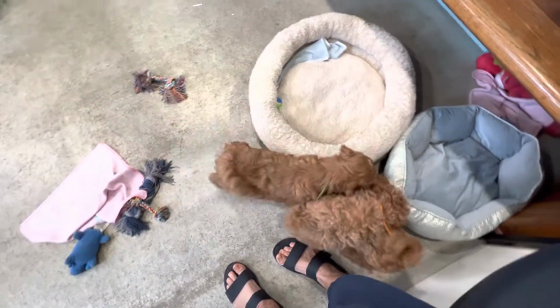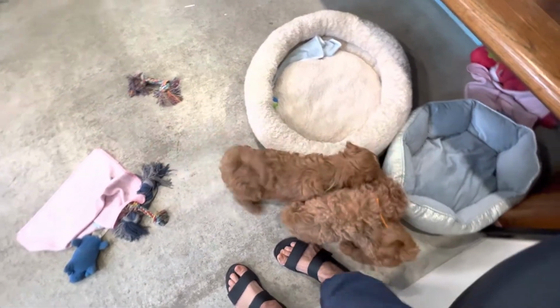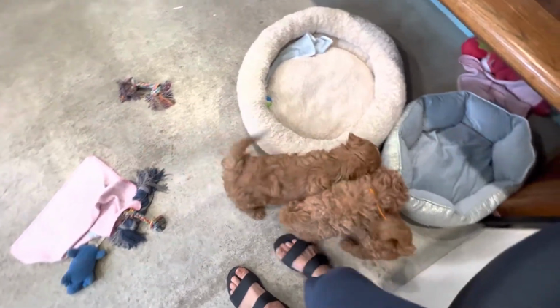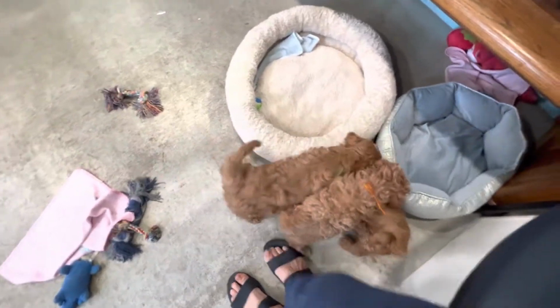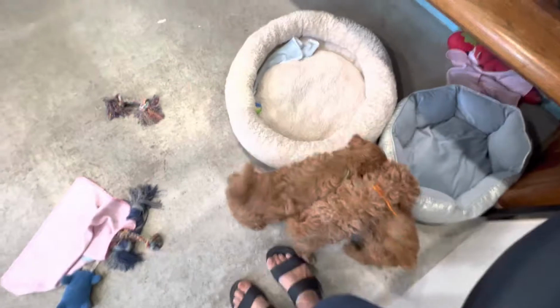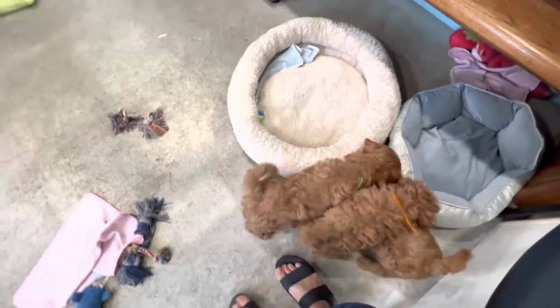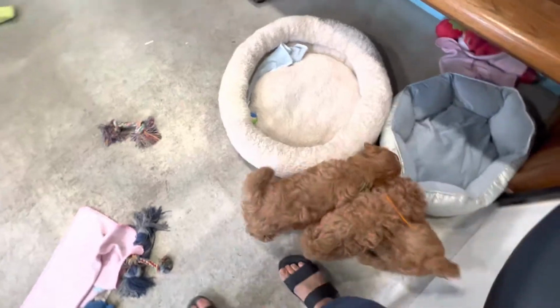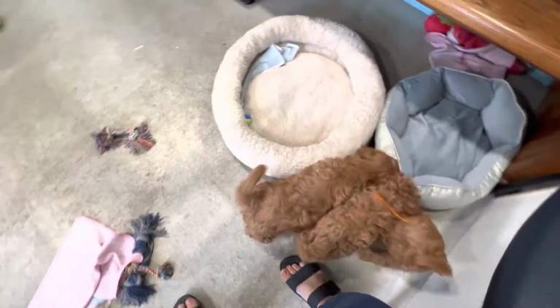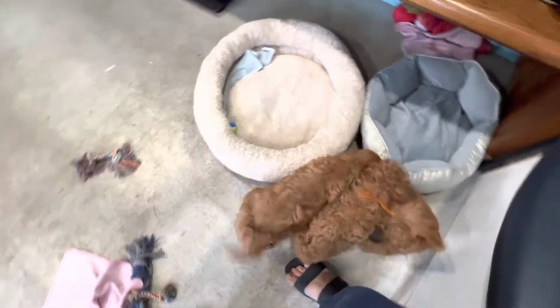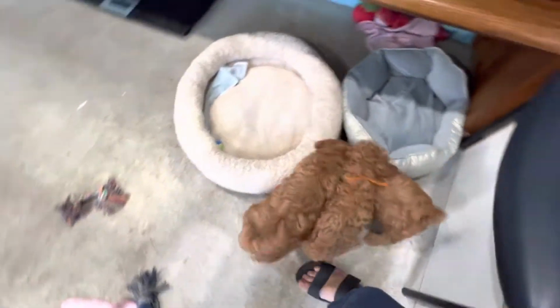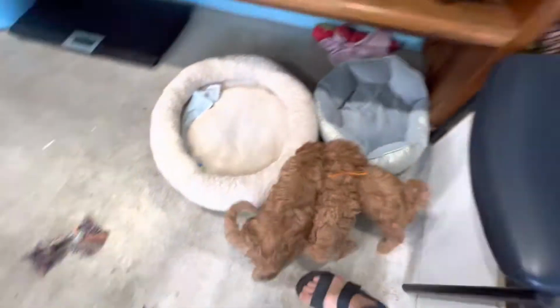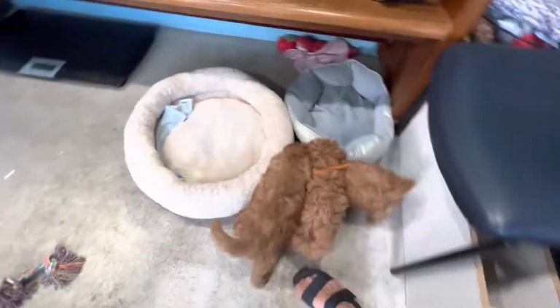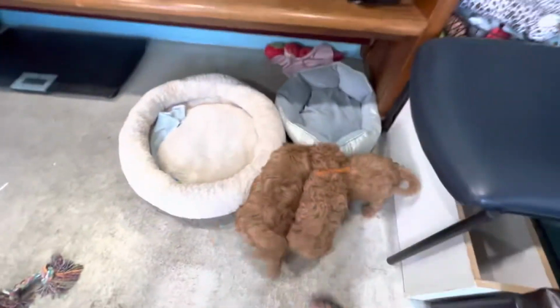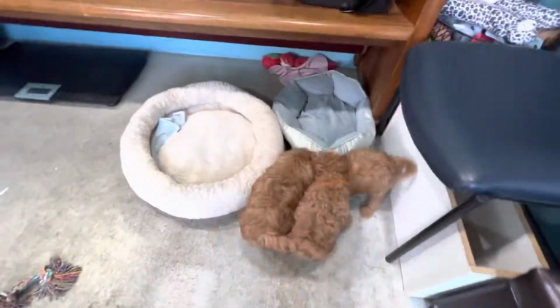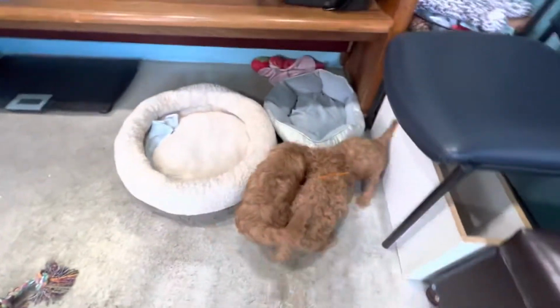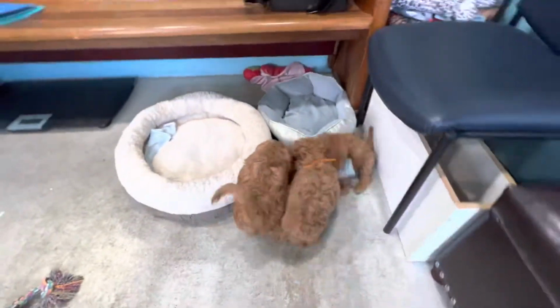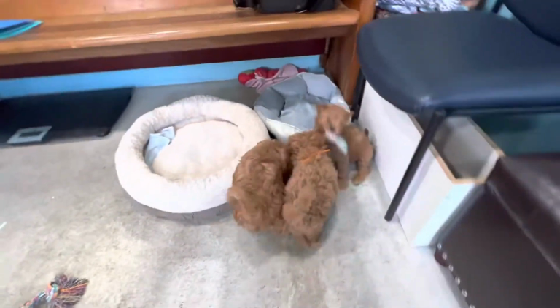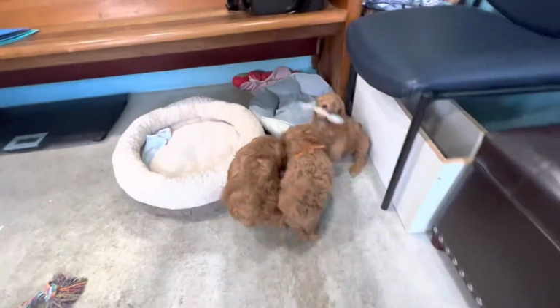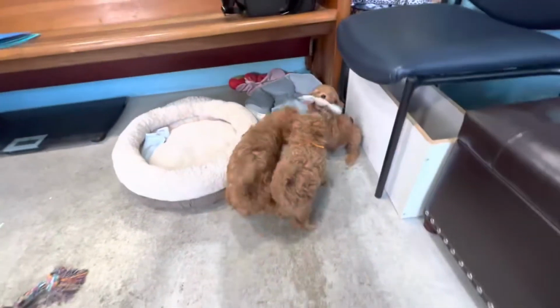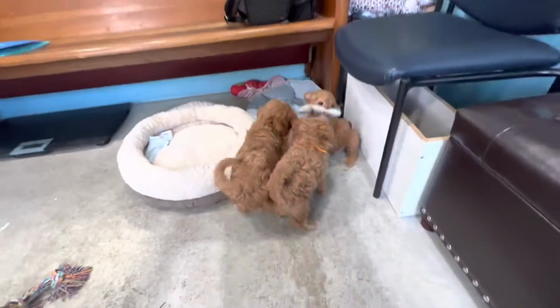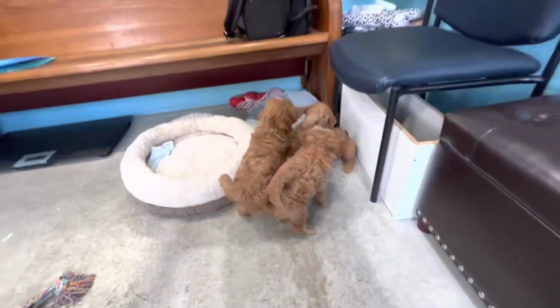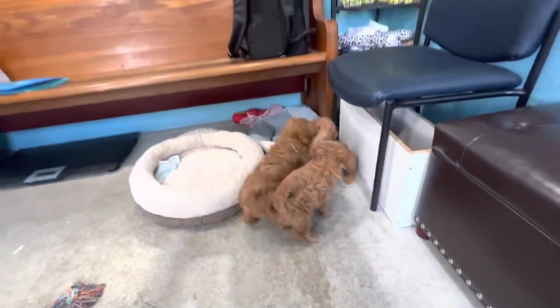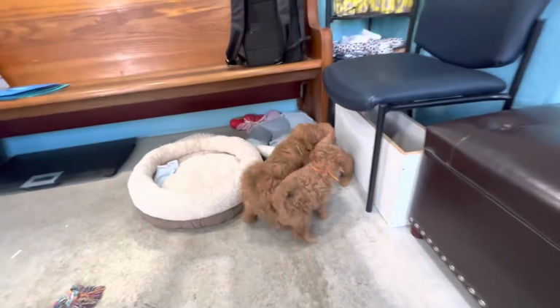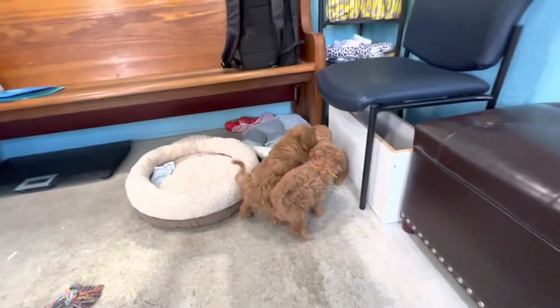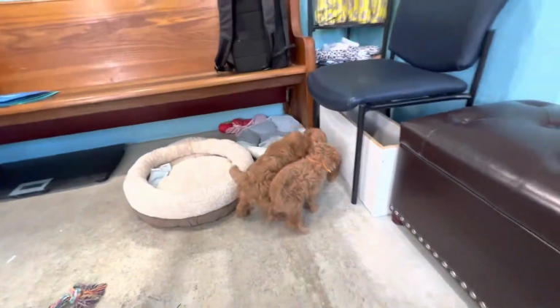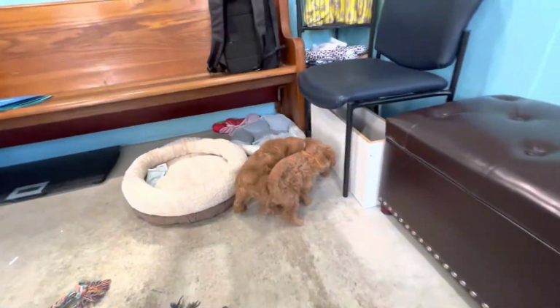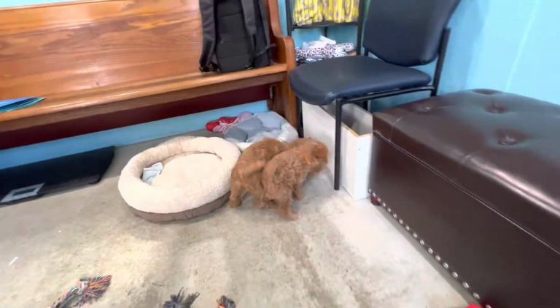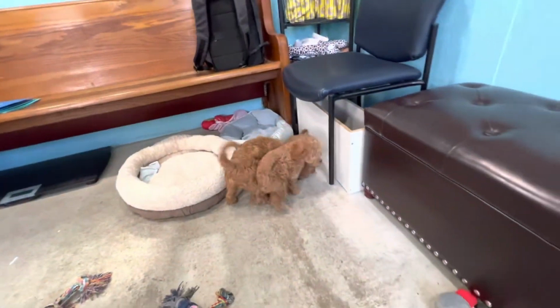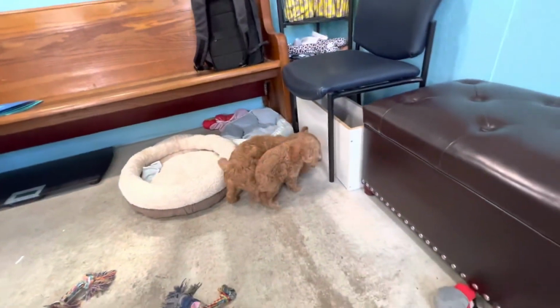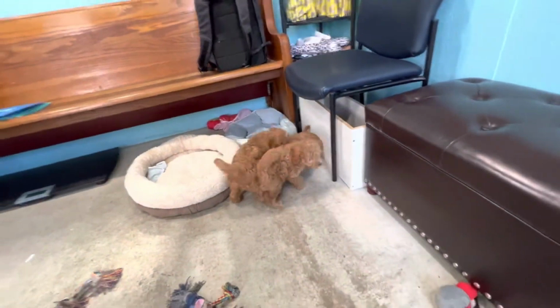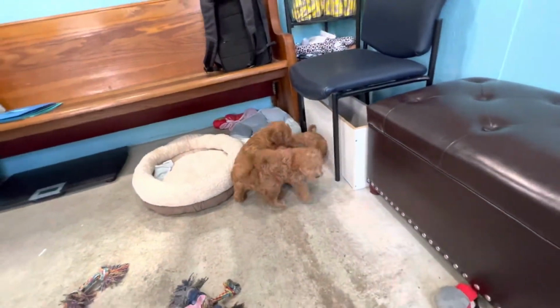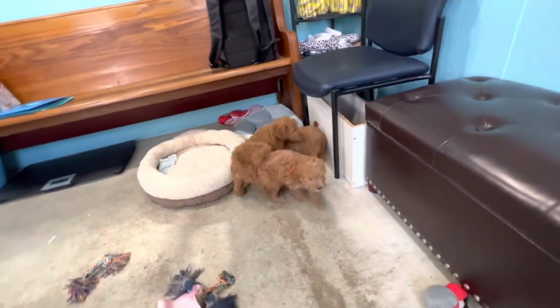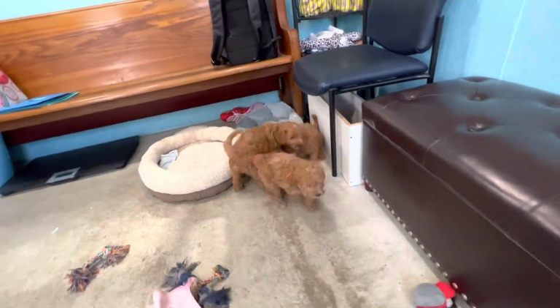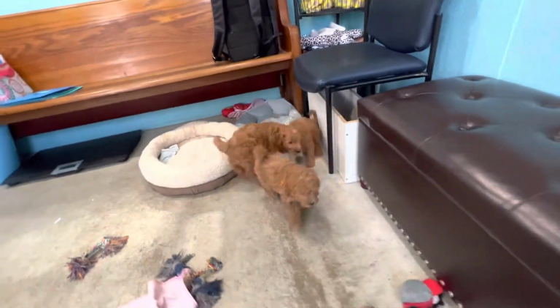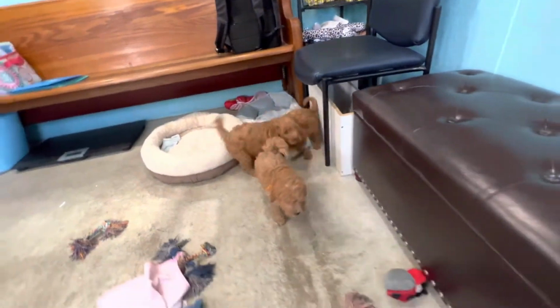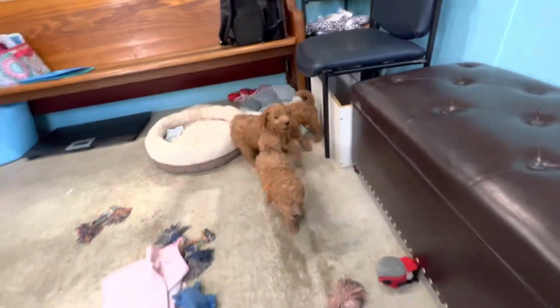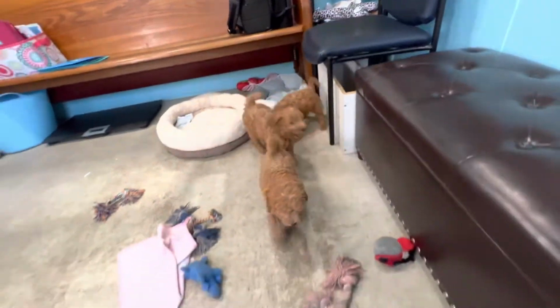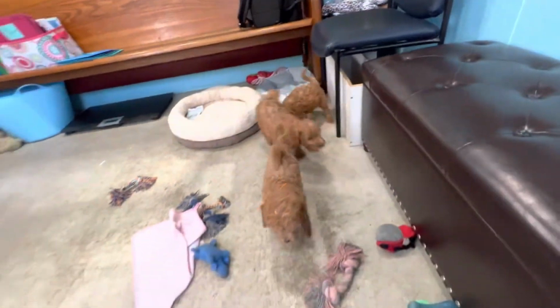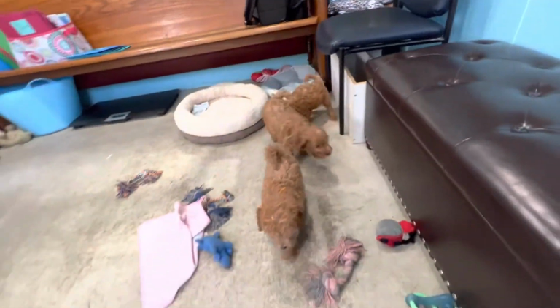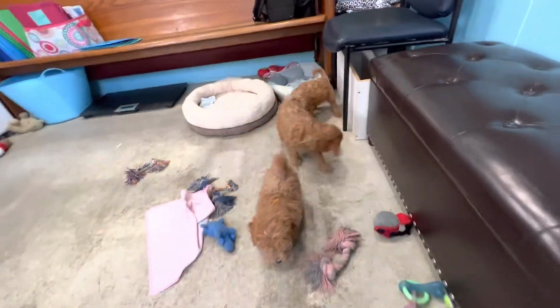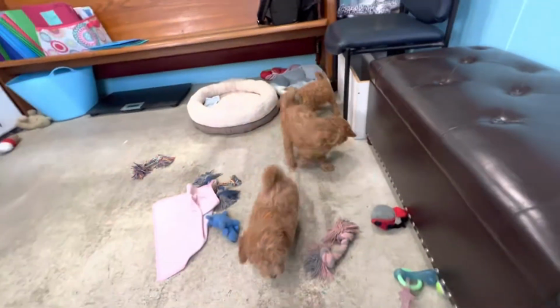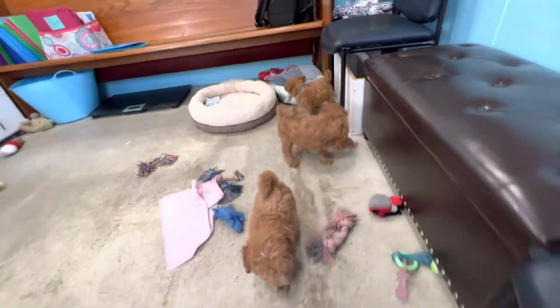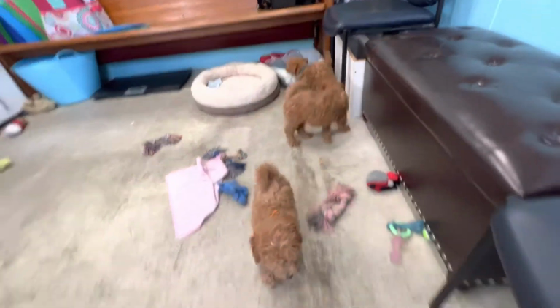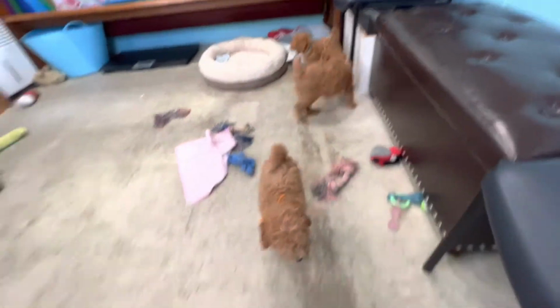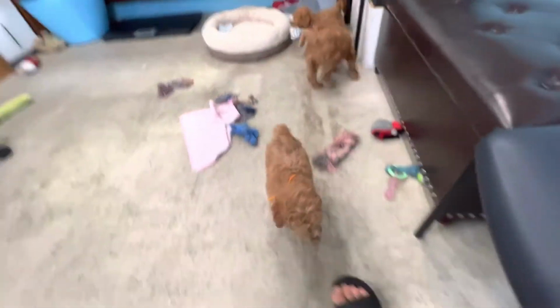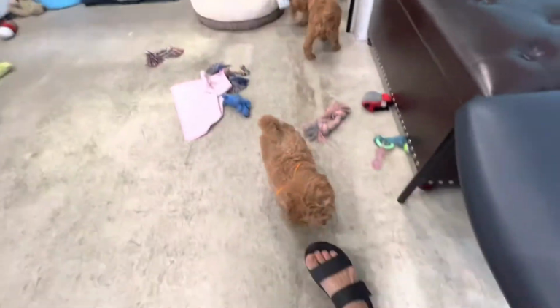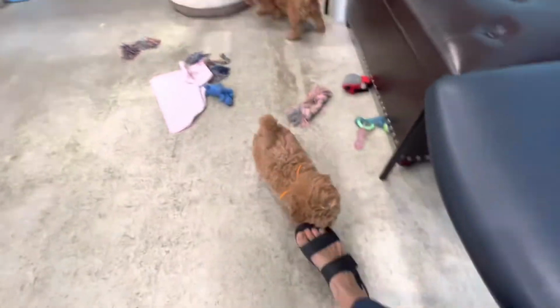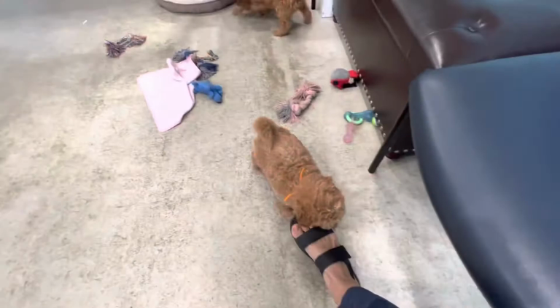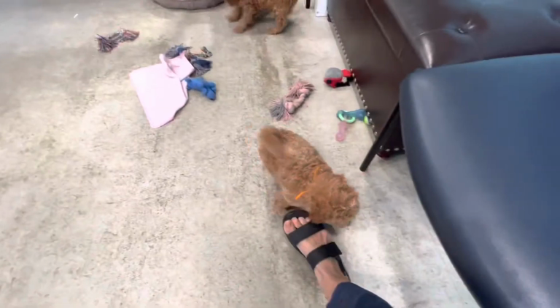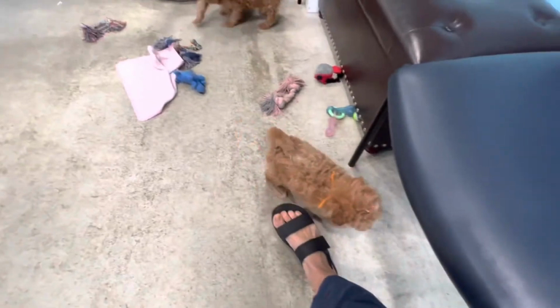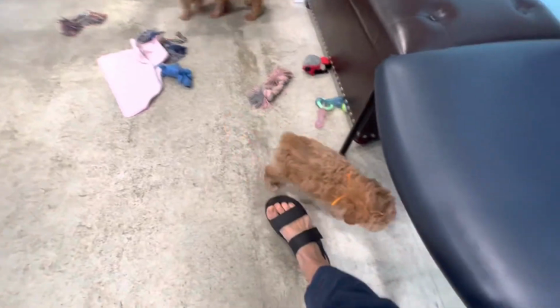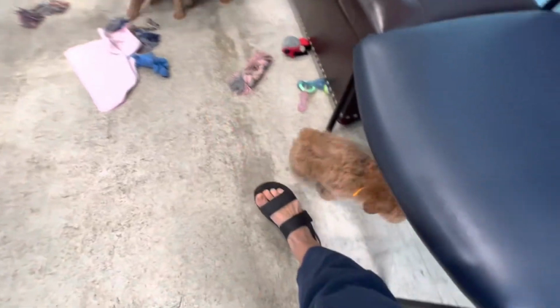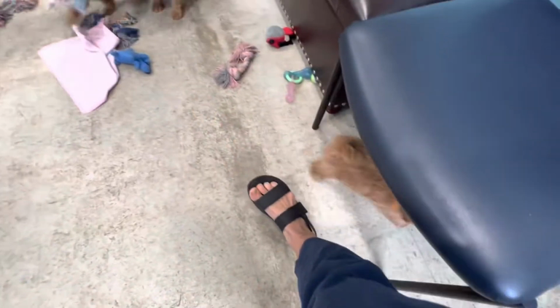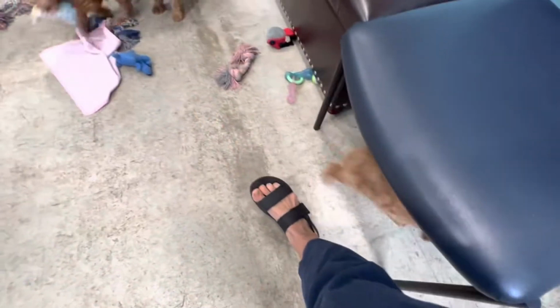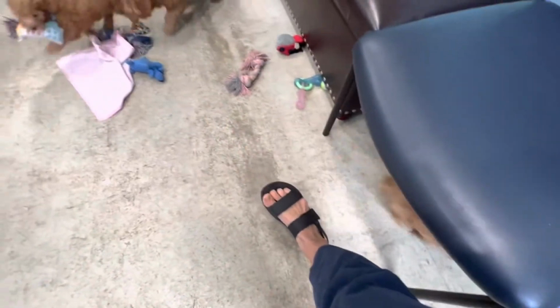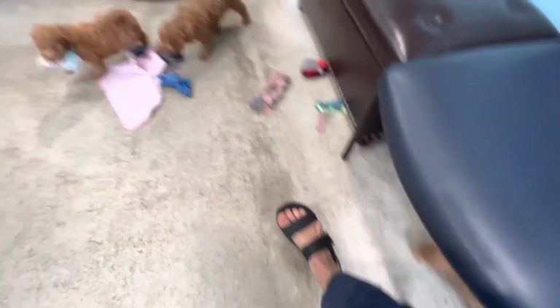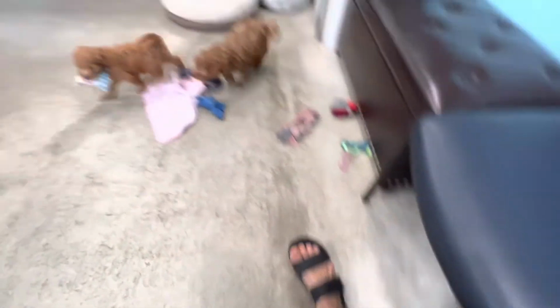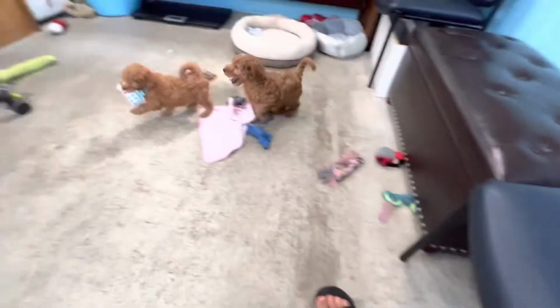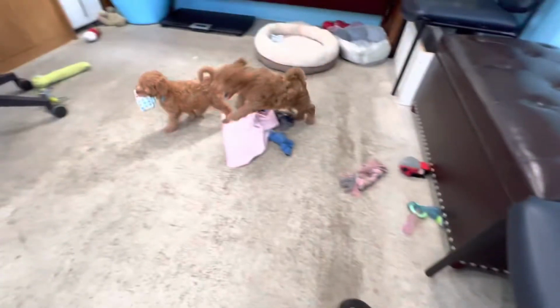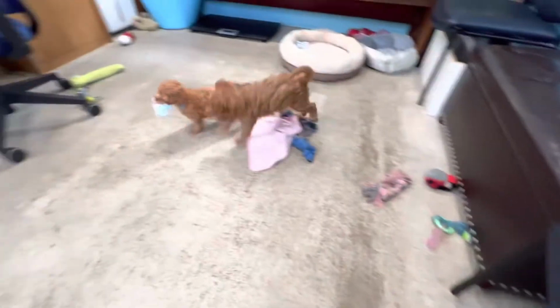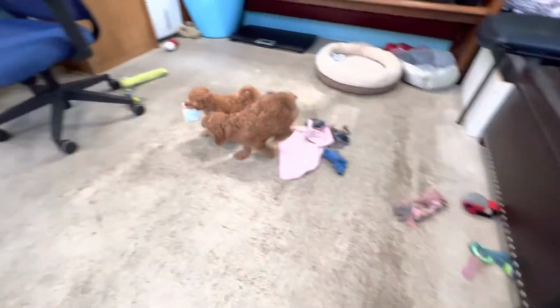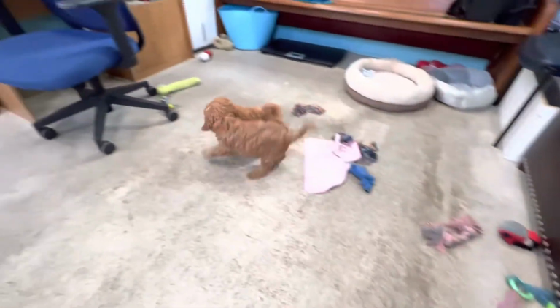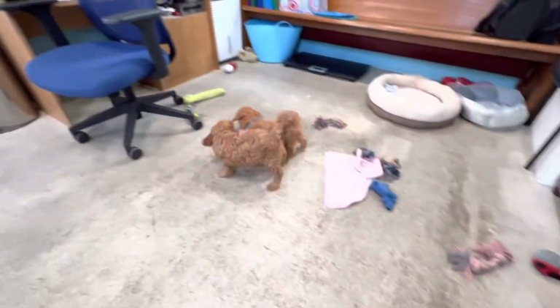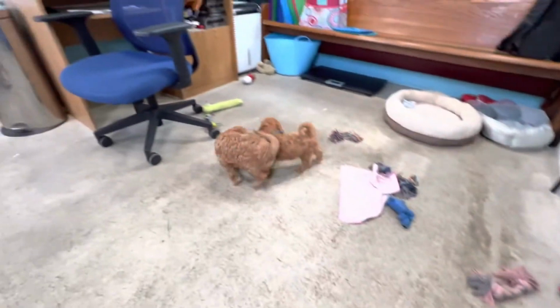Okay, I'm going to get these published so people can see you three boys and see what they think.